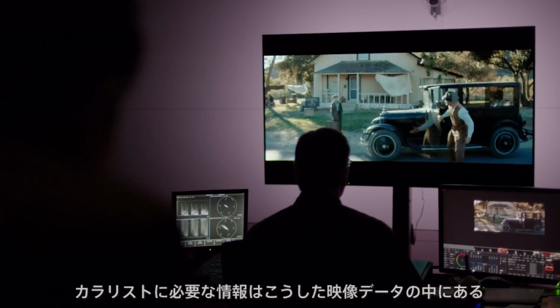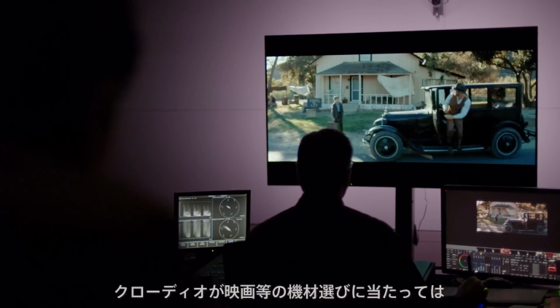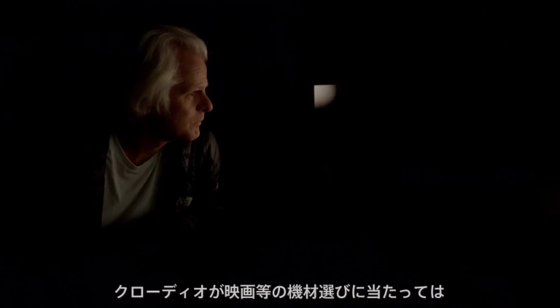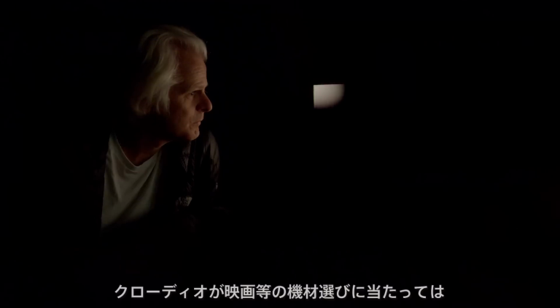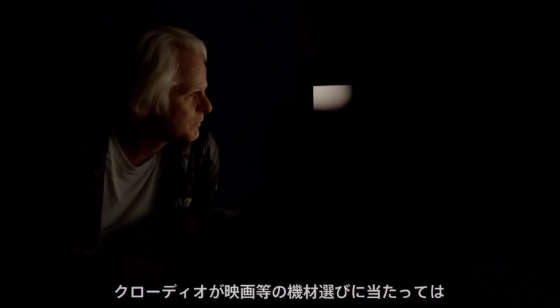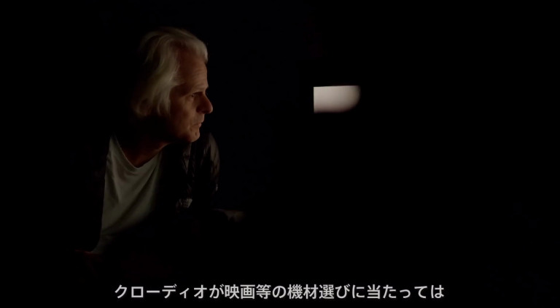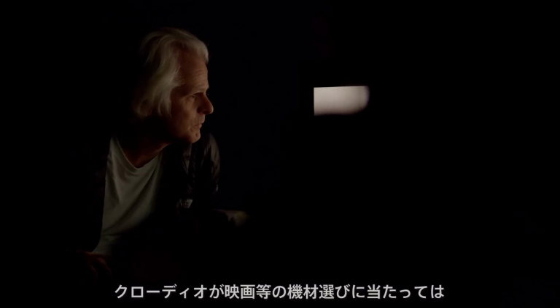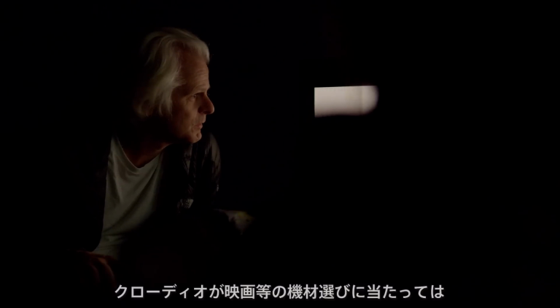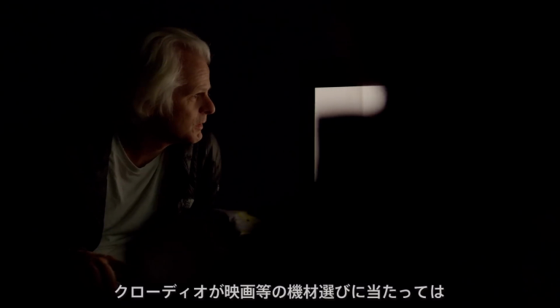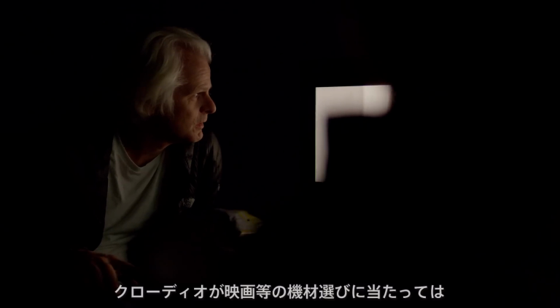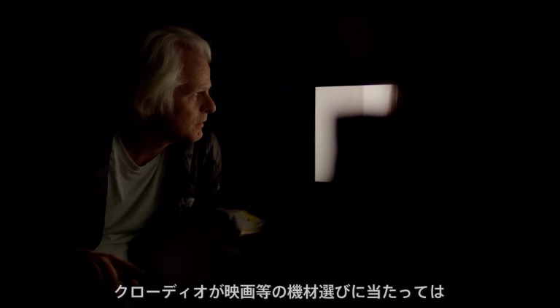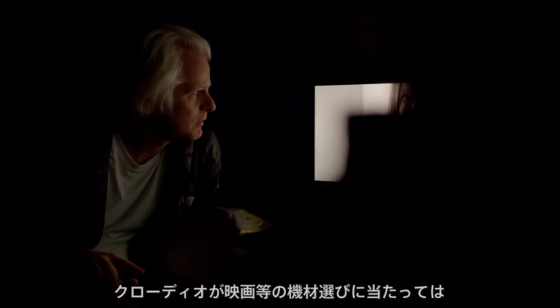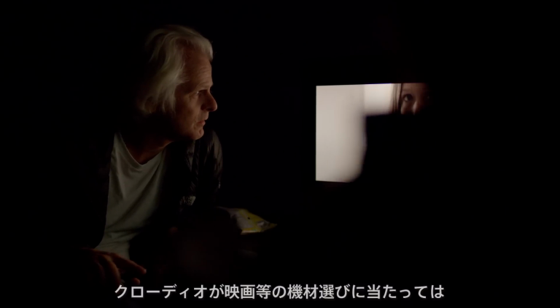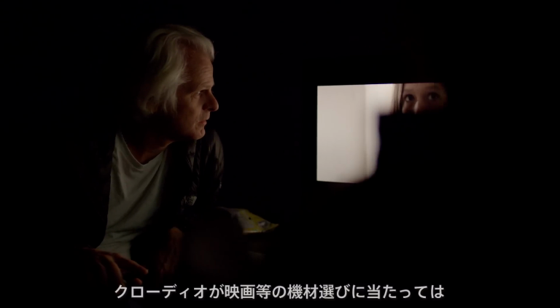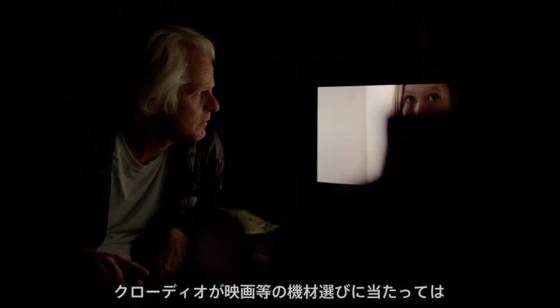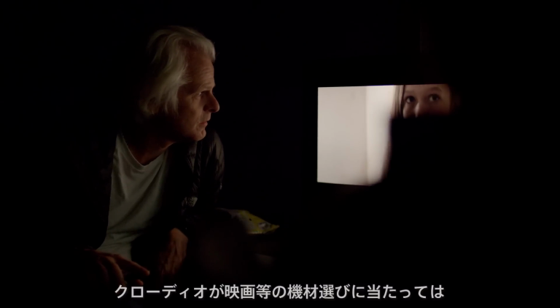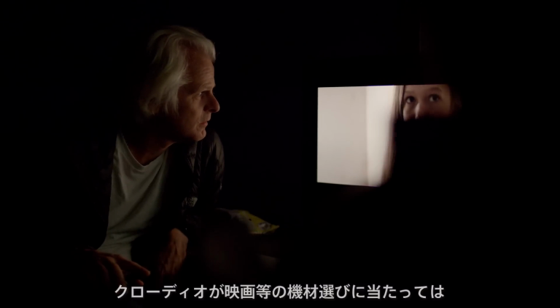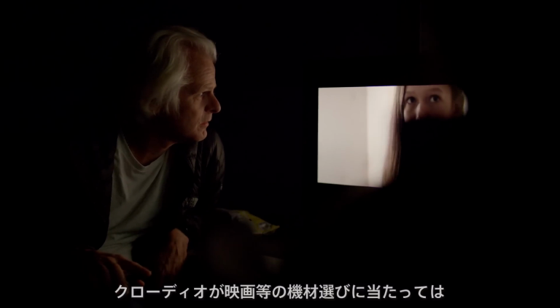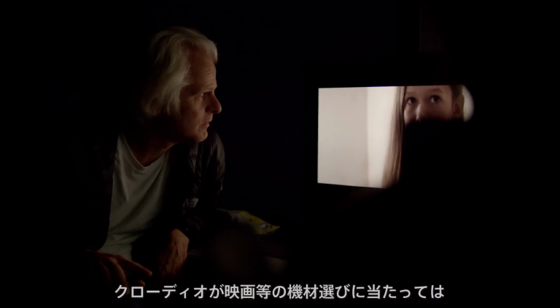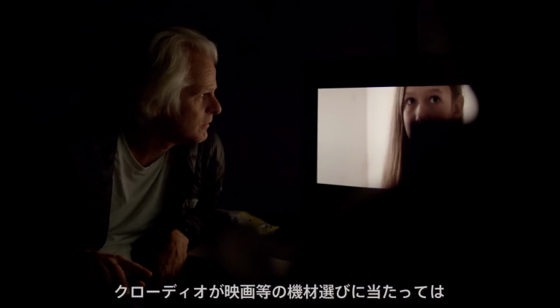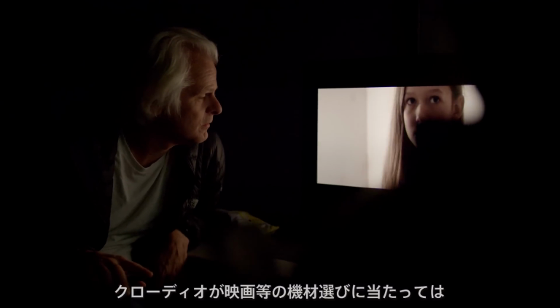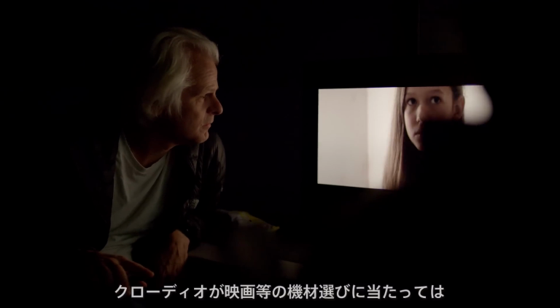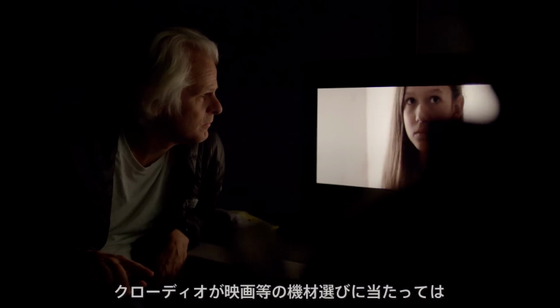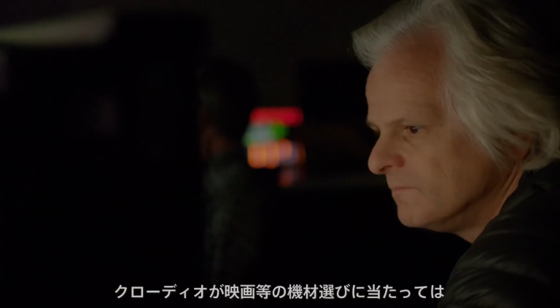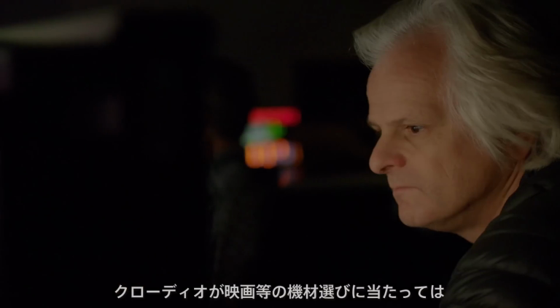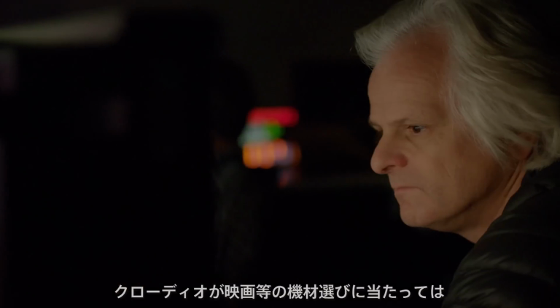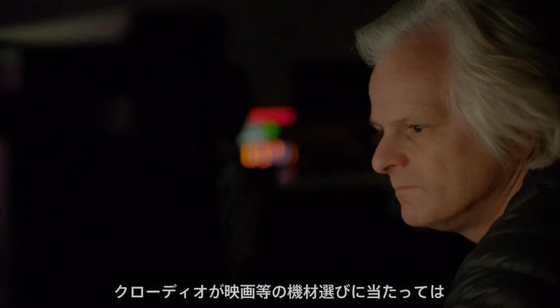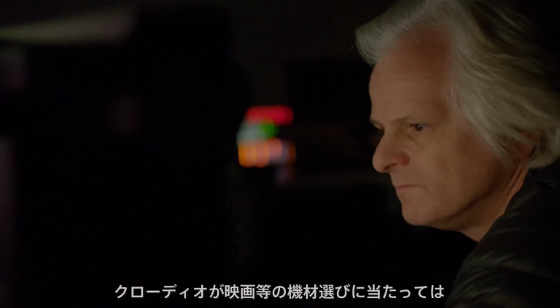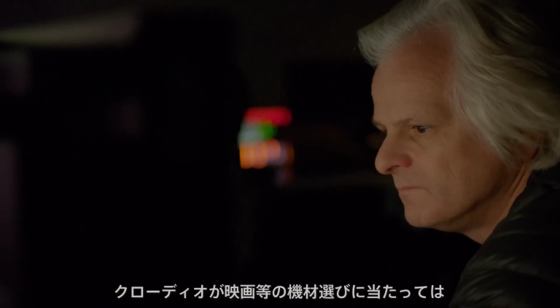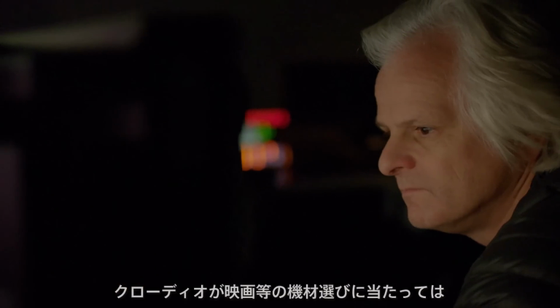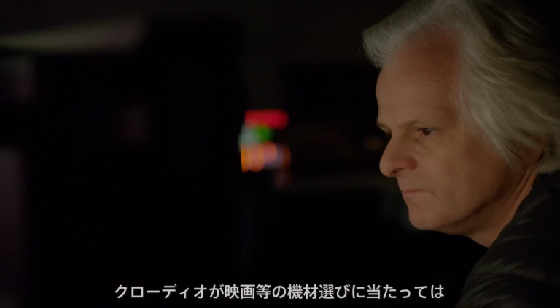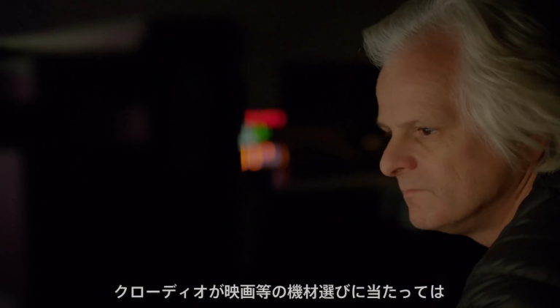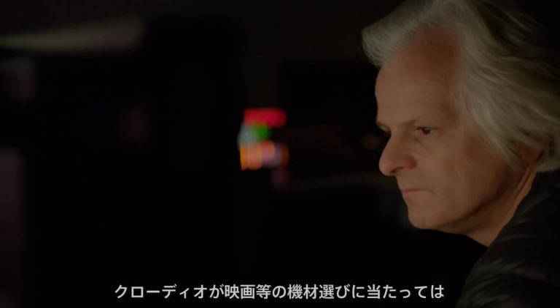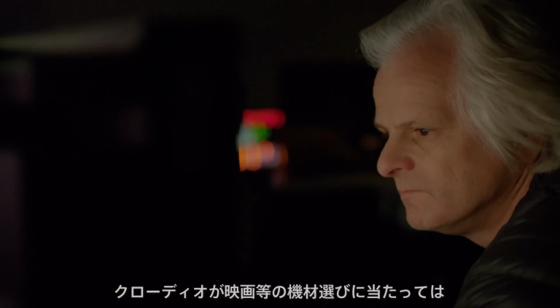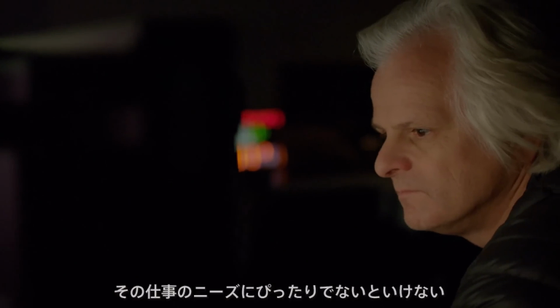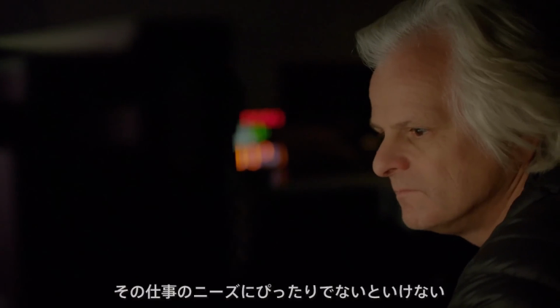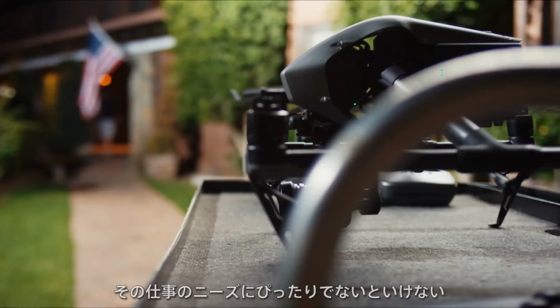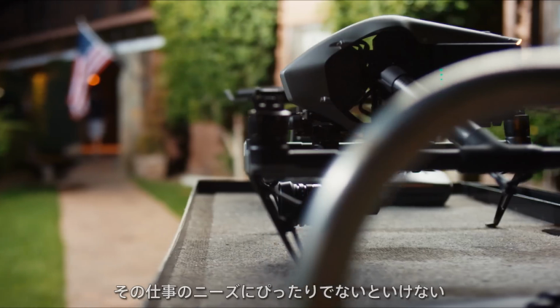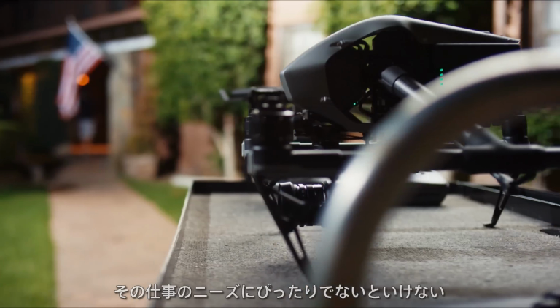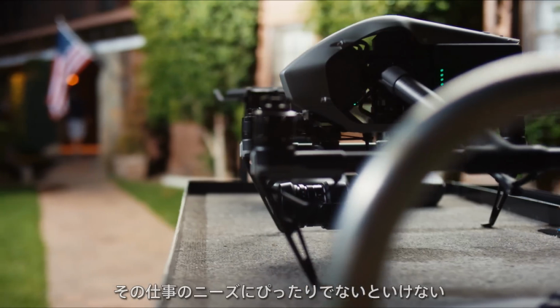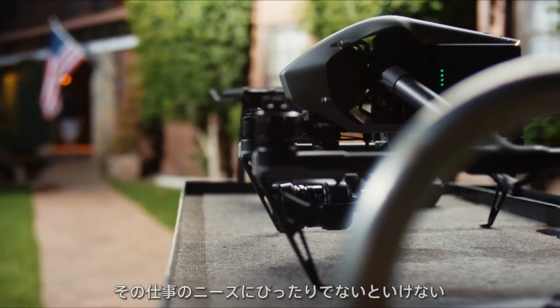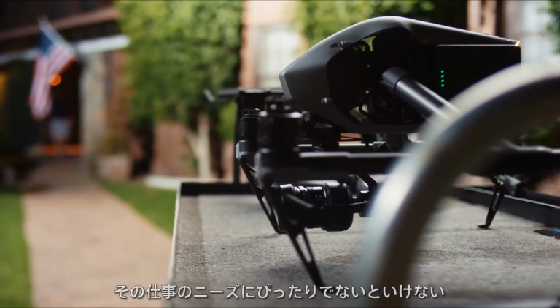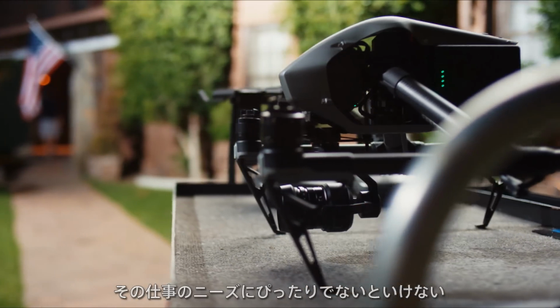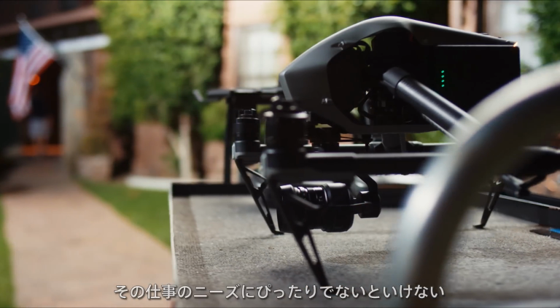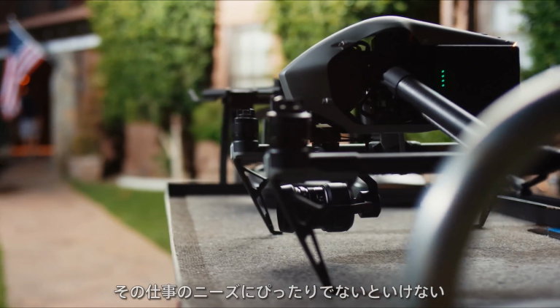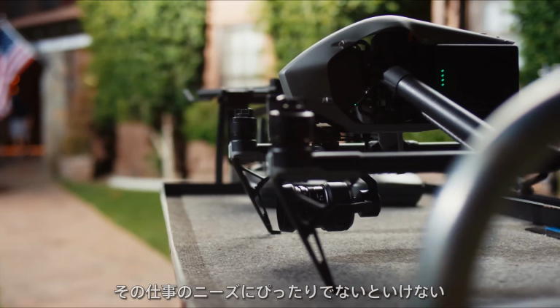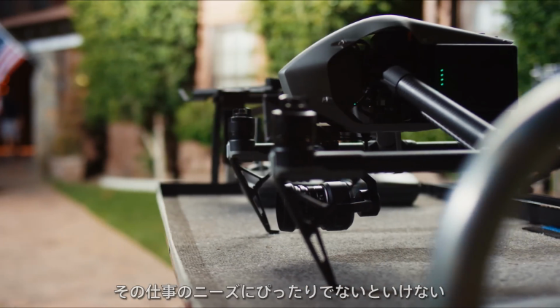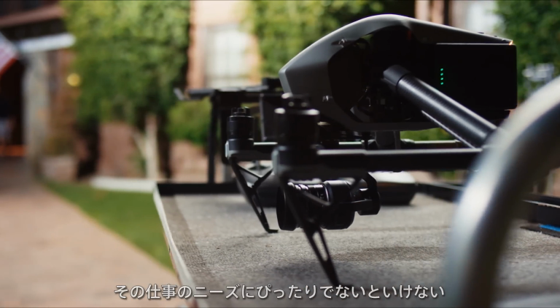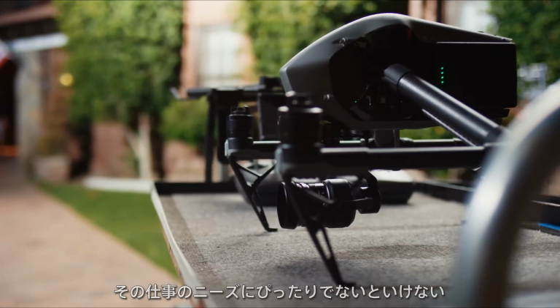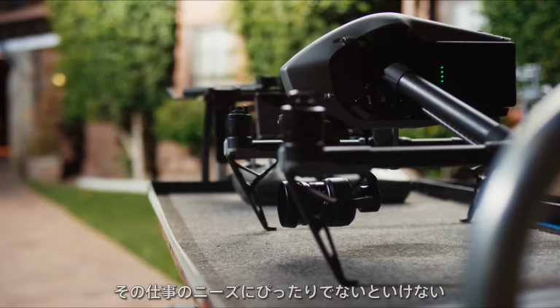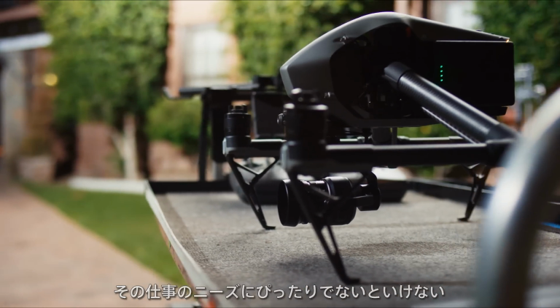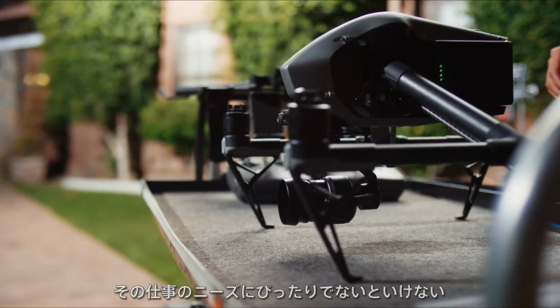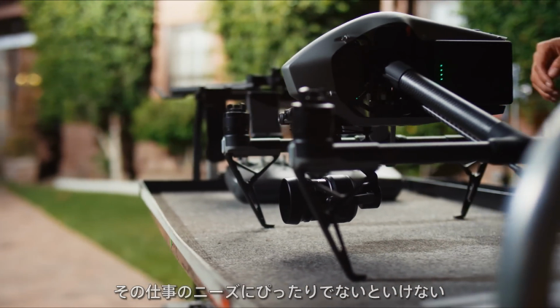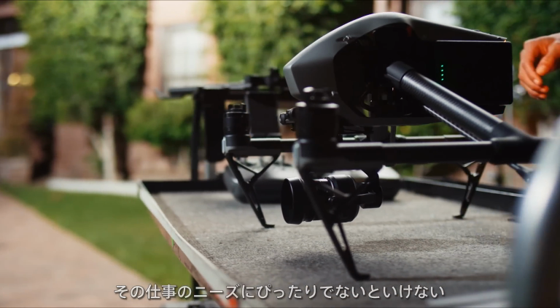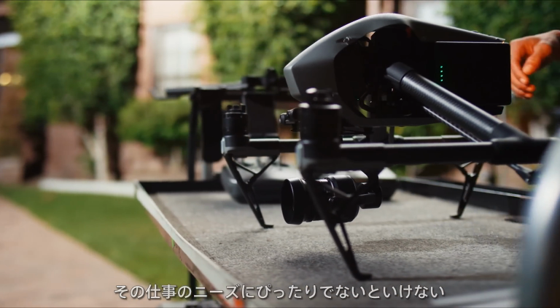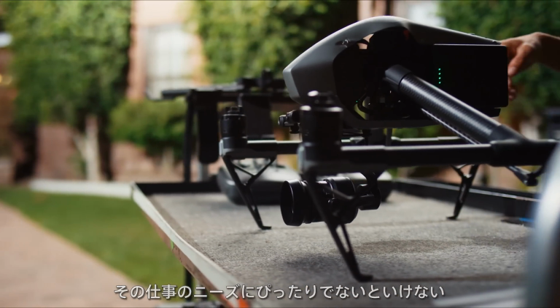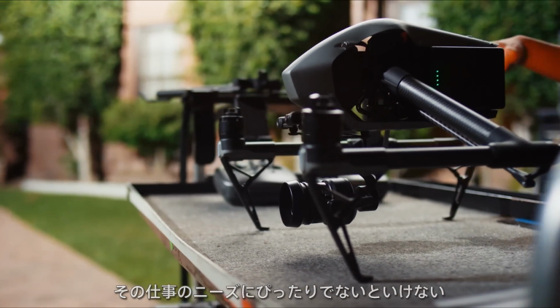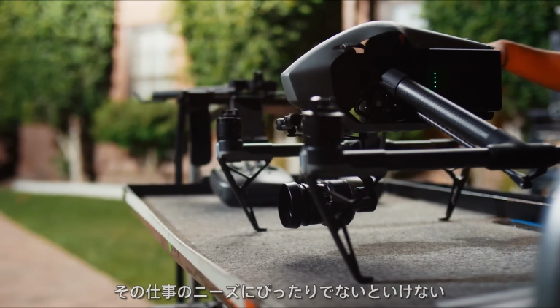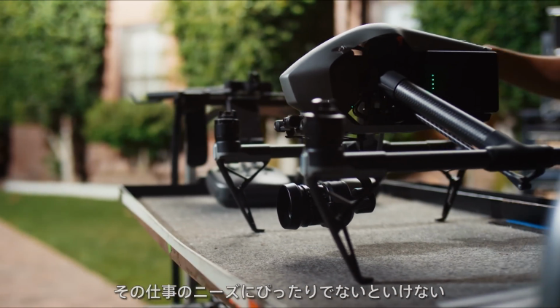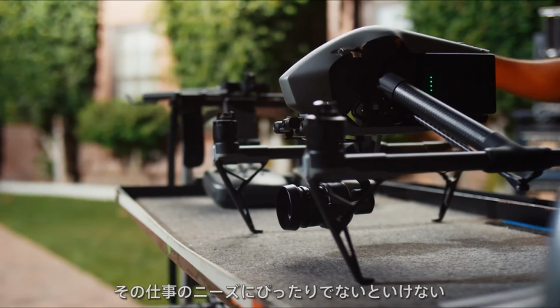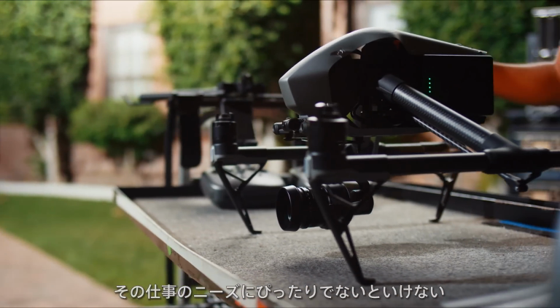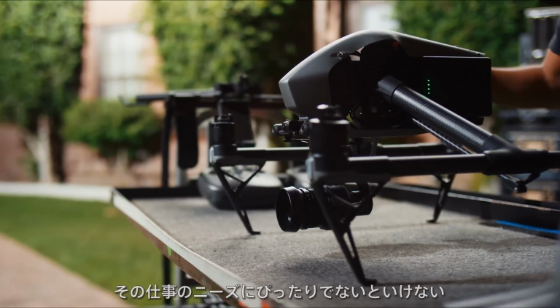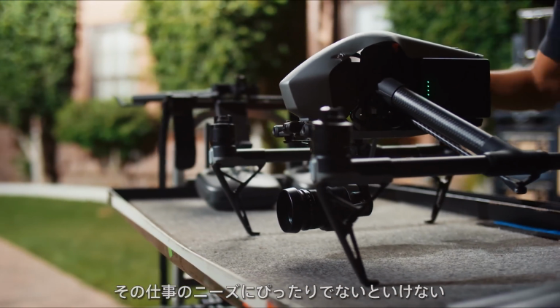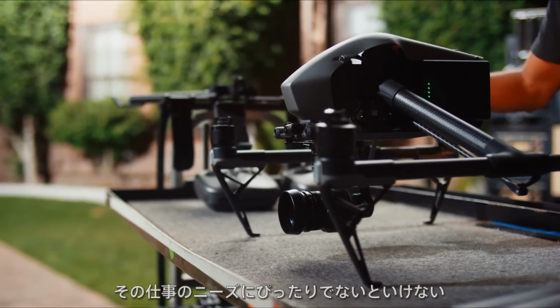So Claudio, when he picks the equipment that he's going to use for any movie or any project, it has to specifically fit the need for the project.